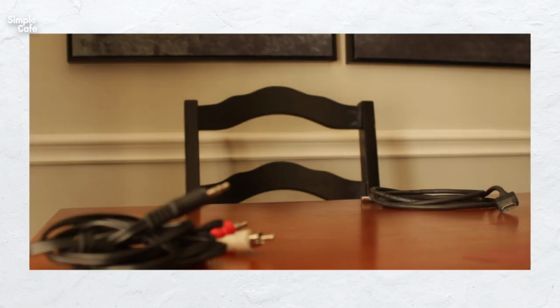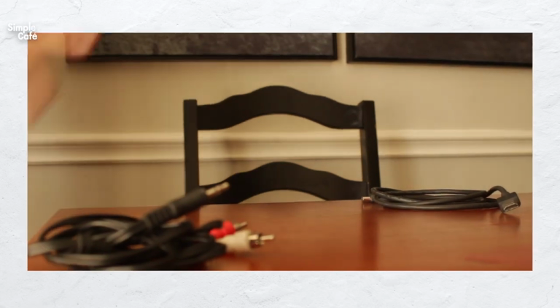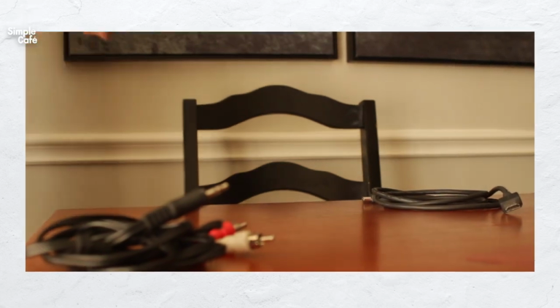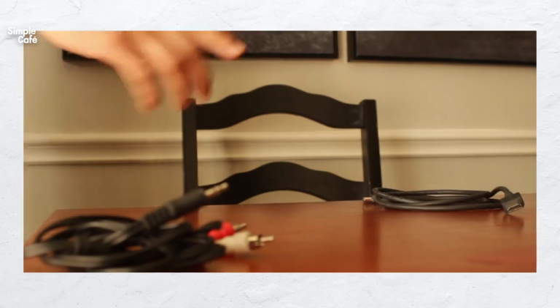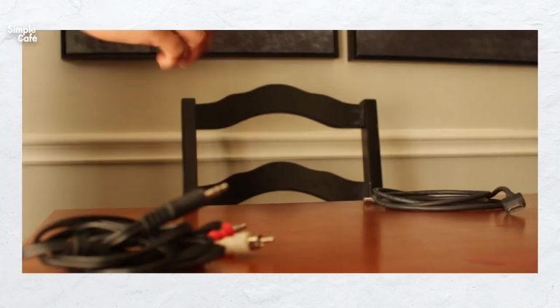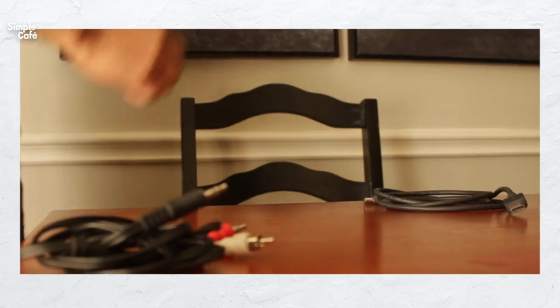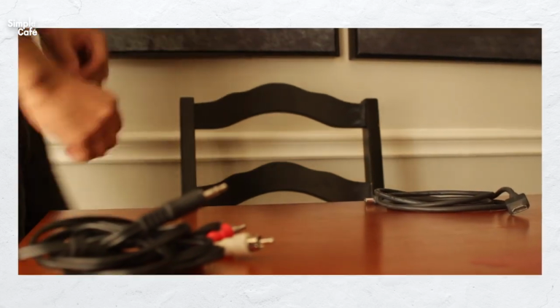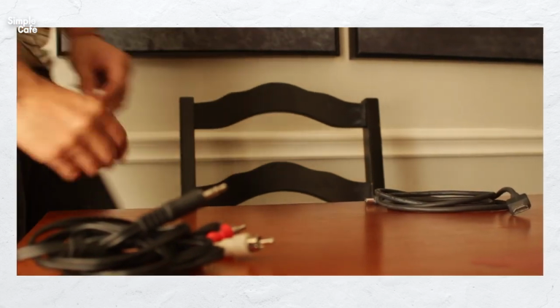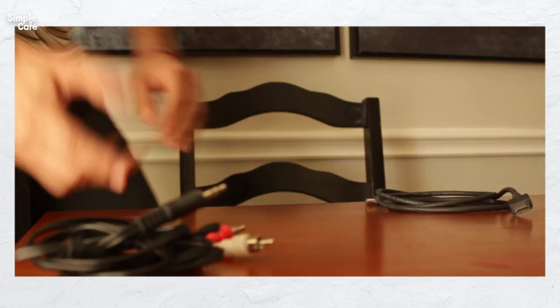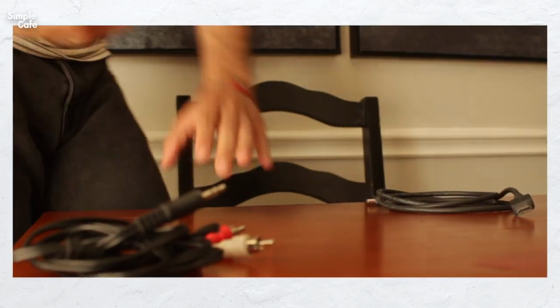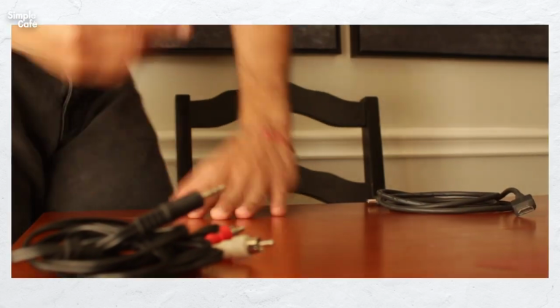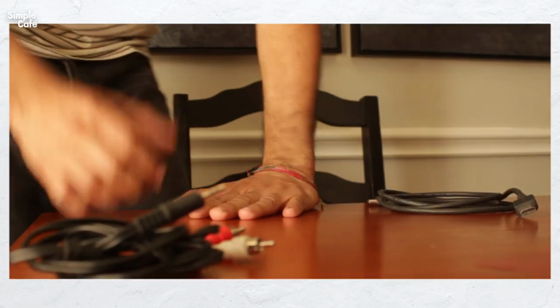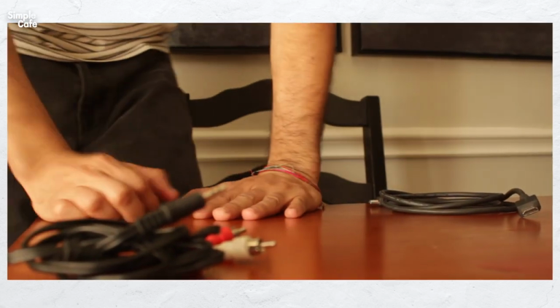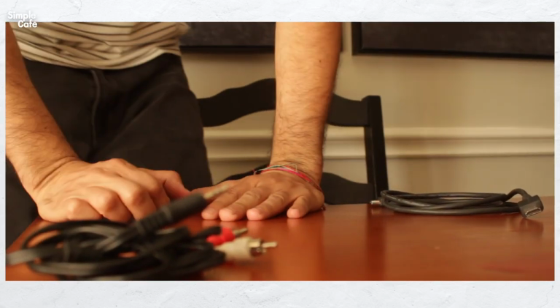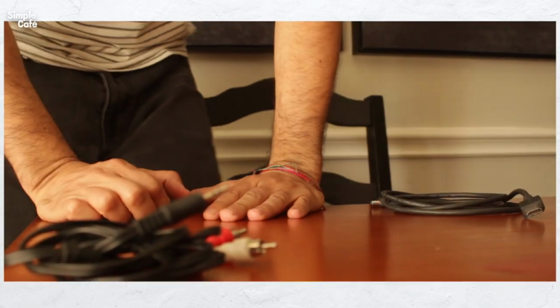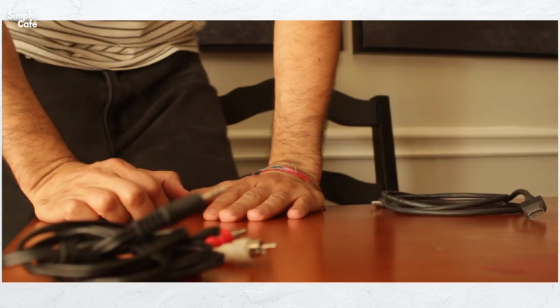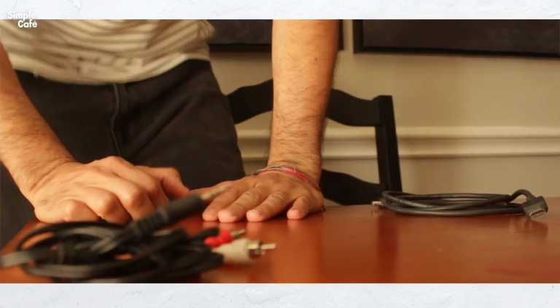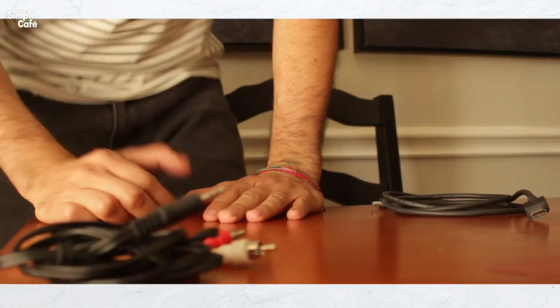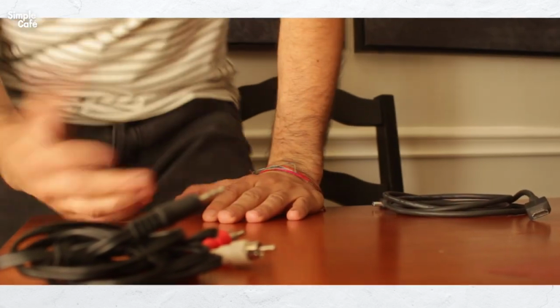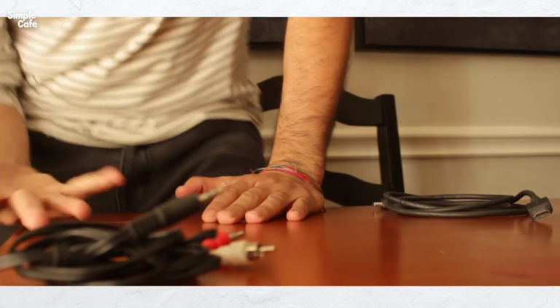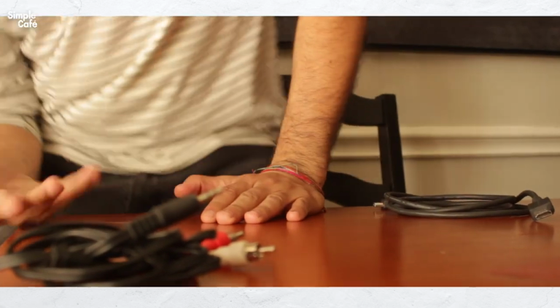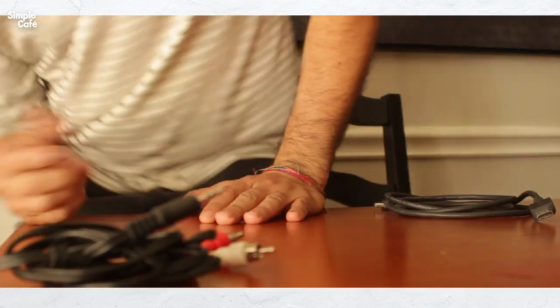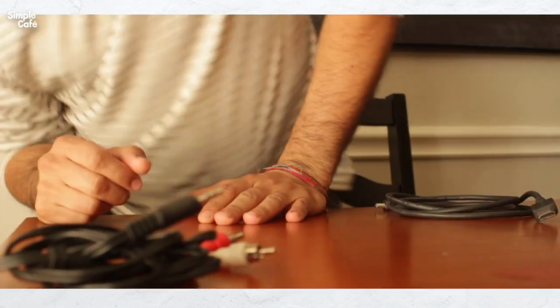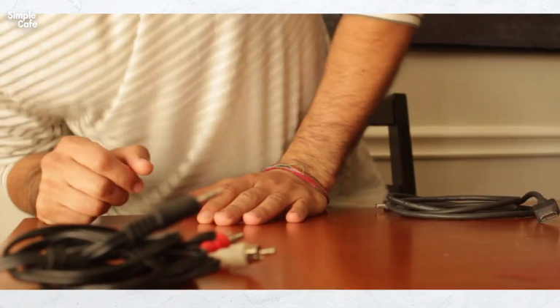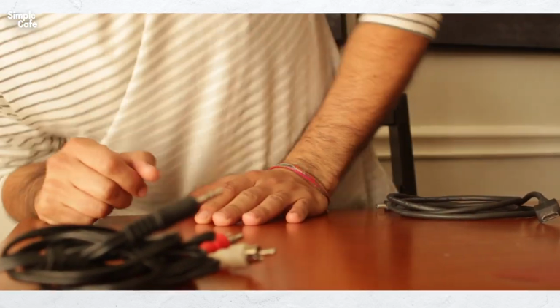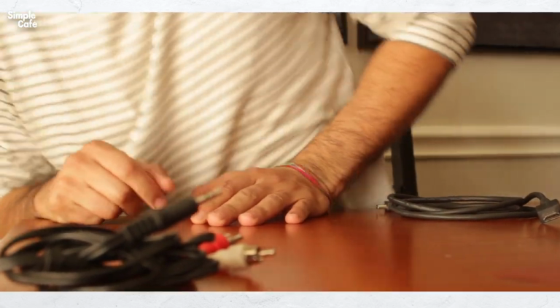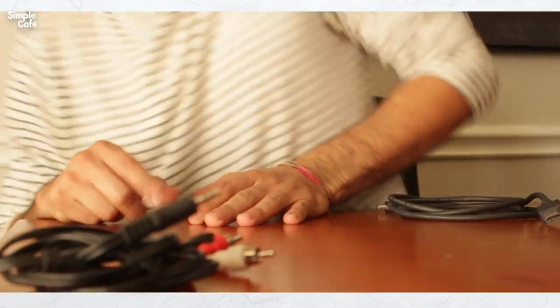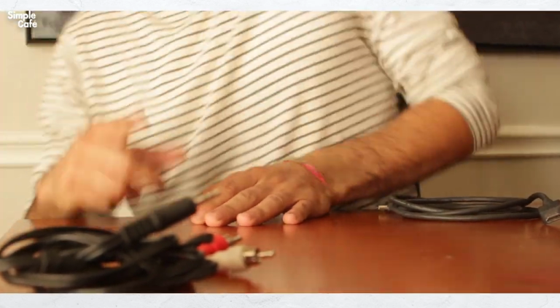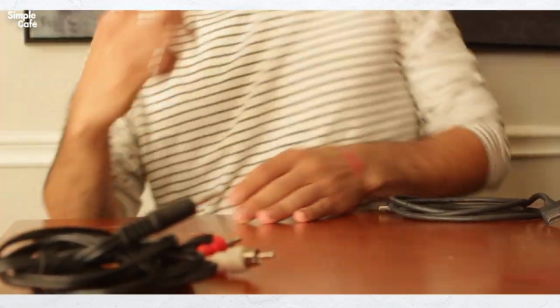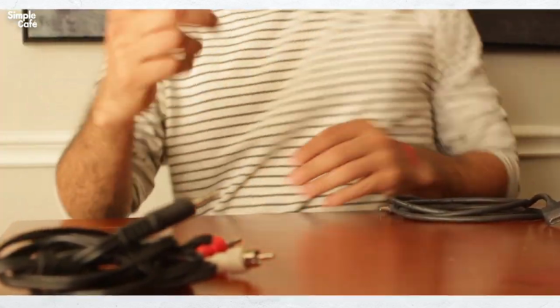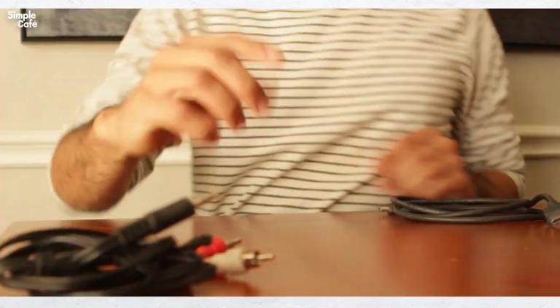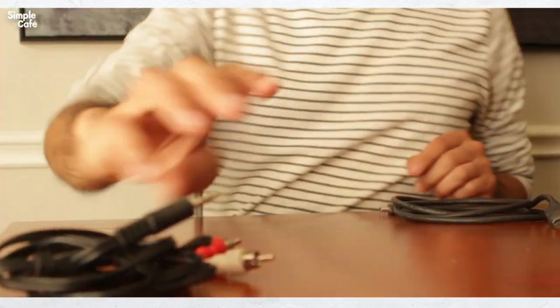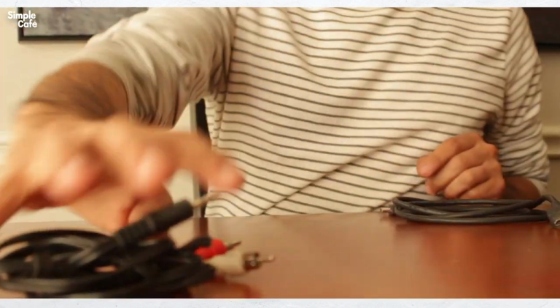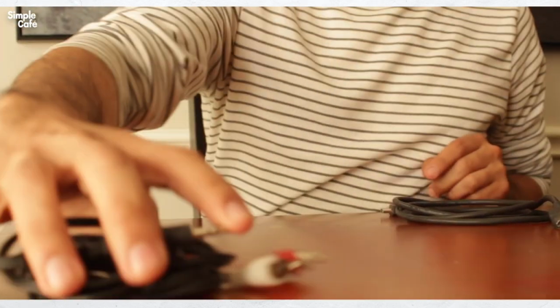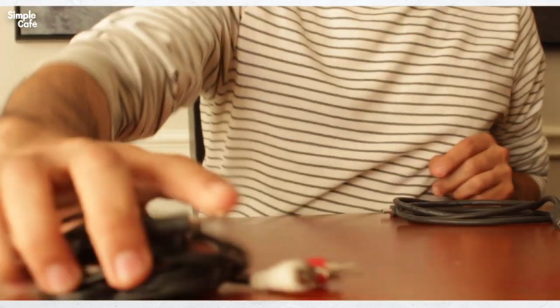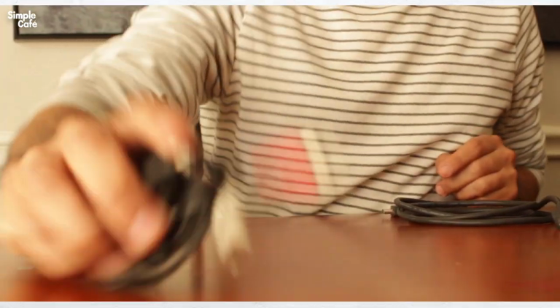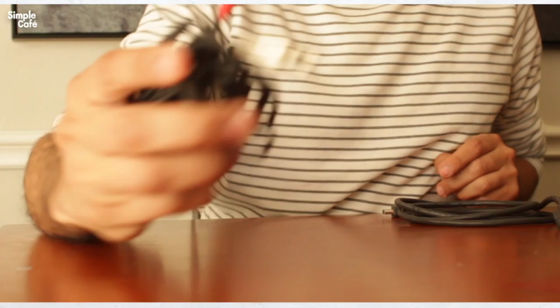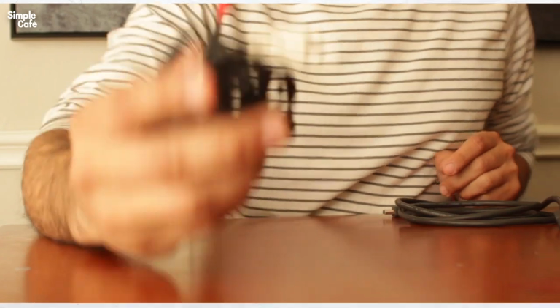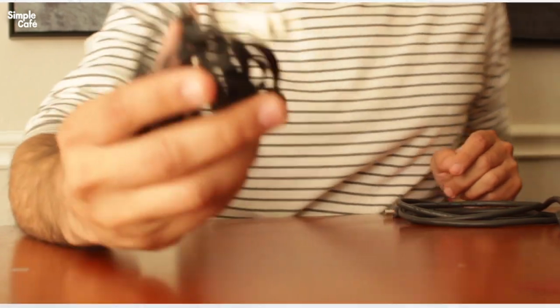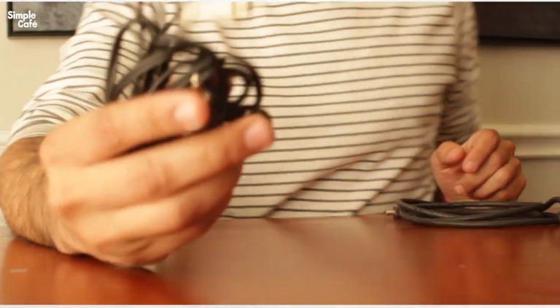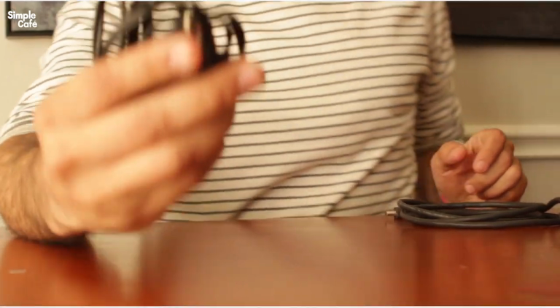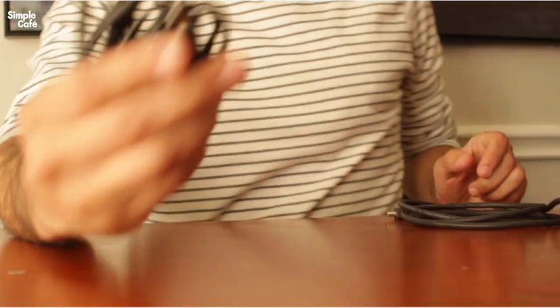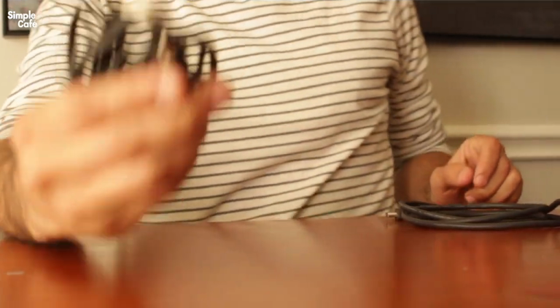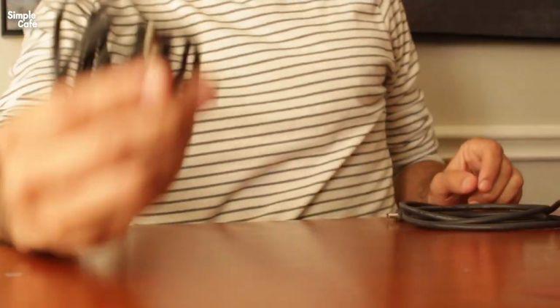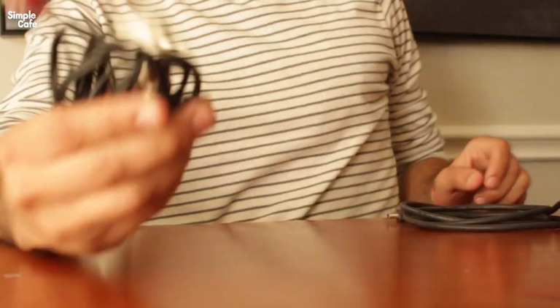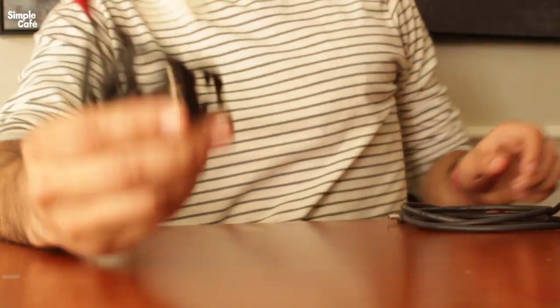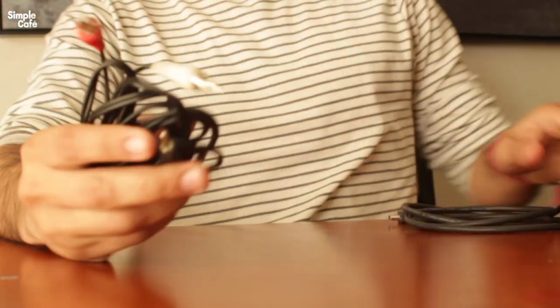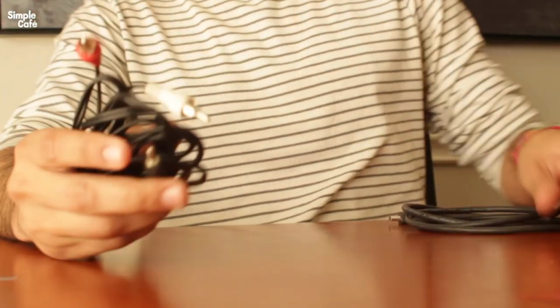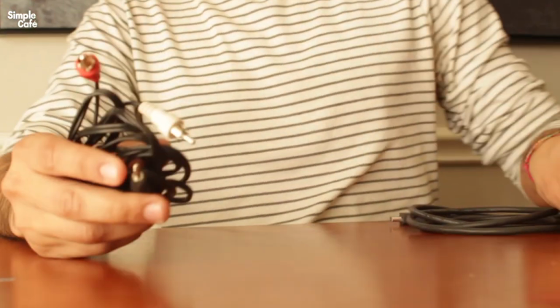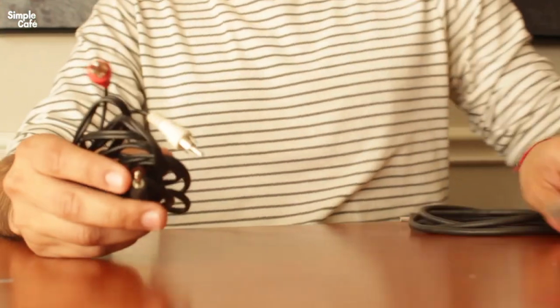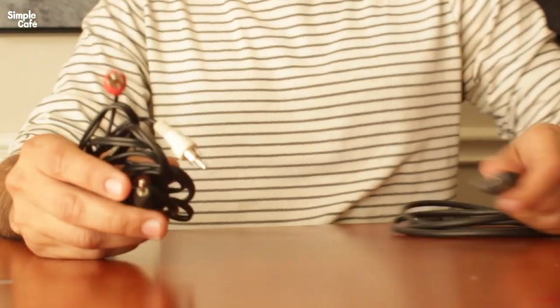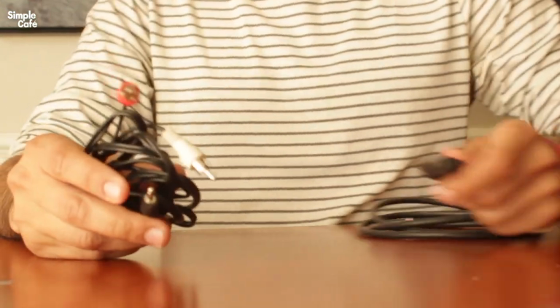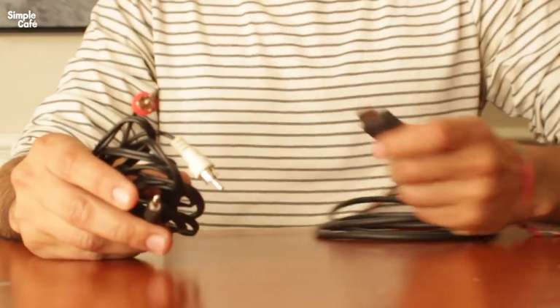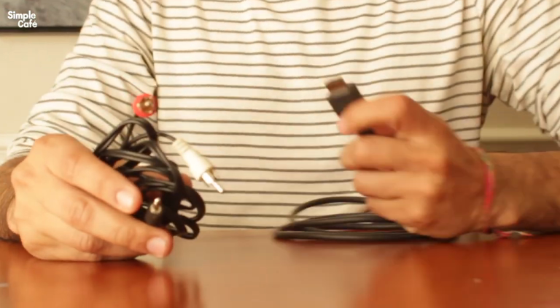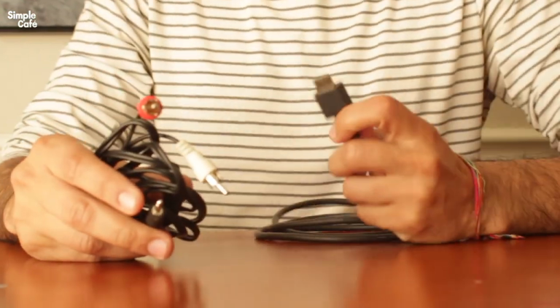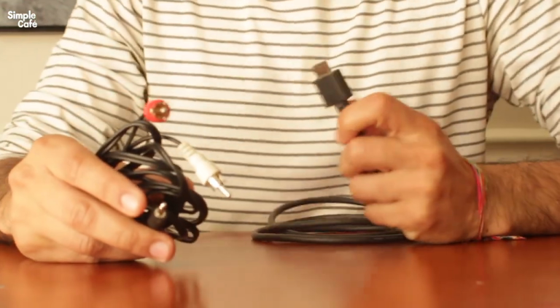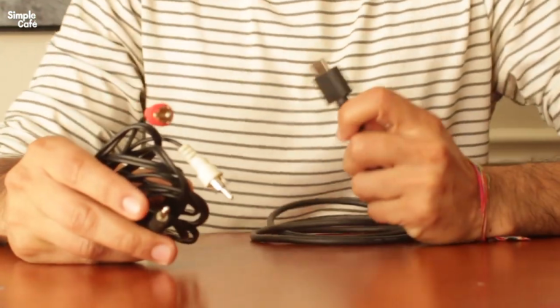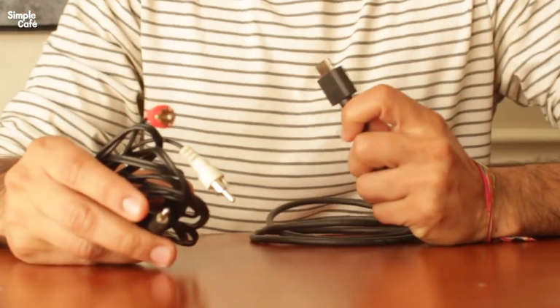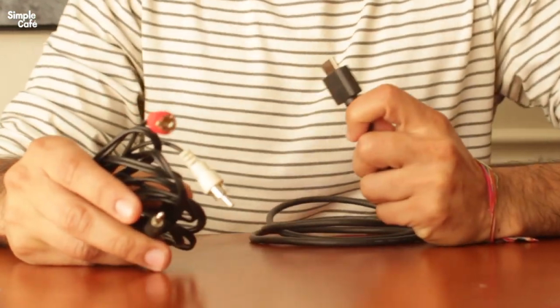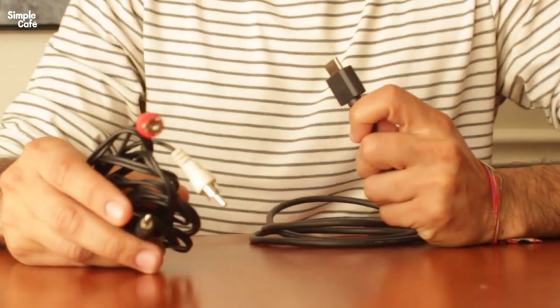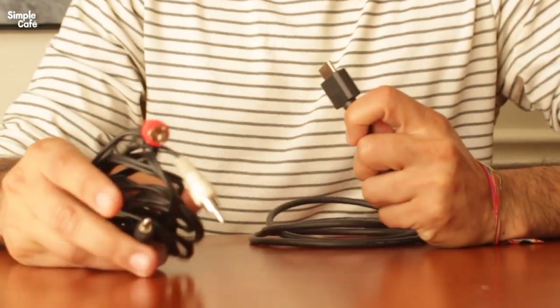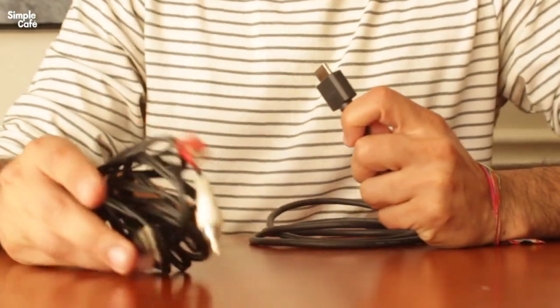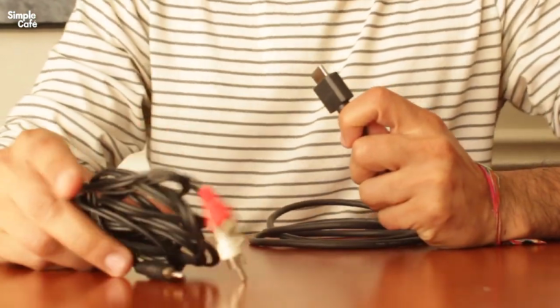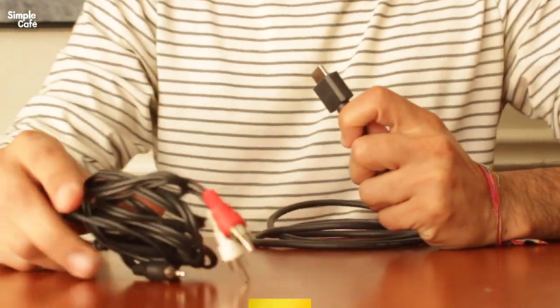That's right, as you saw in the thumbnail — unless I changed it — you can pull AUX and even RCA cables from an HDMI cable.